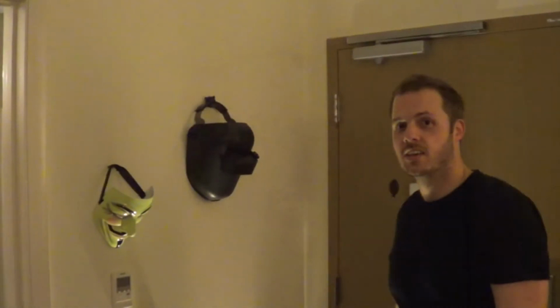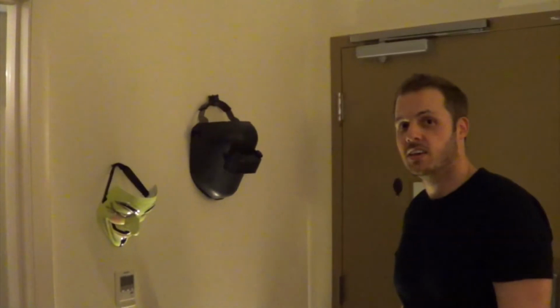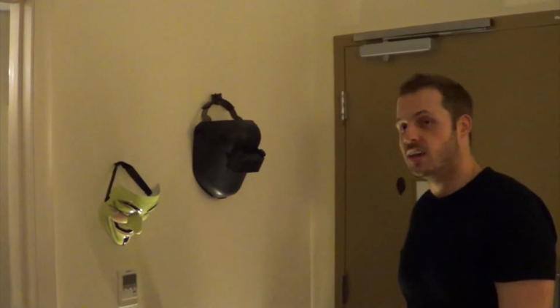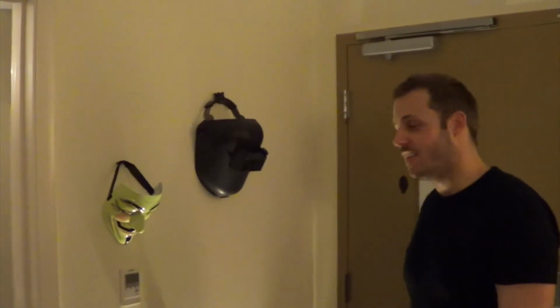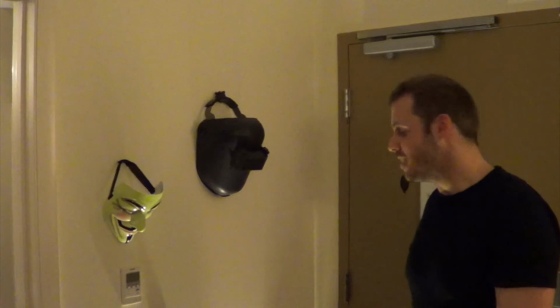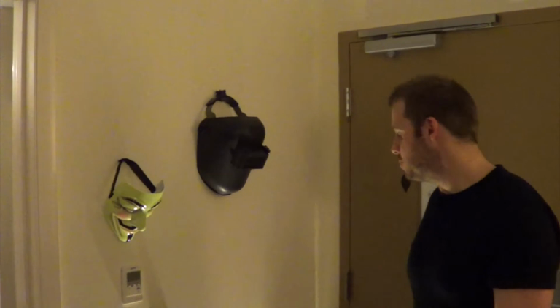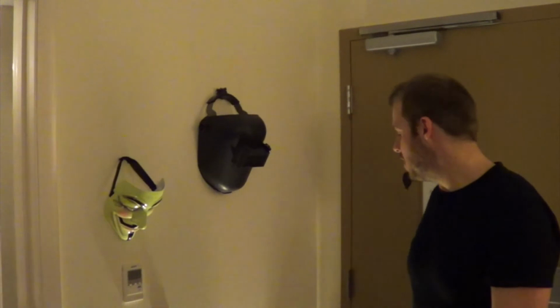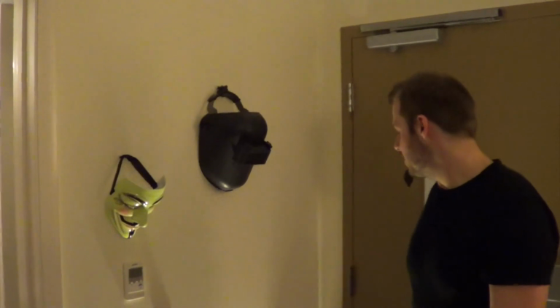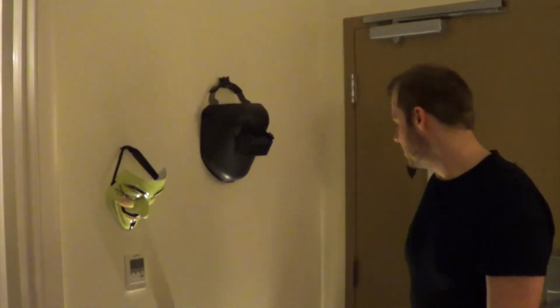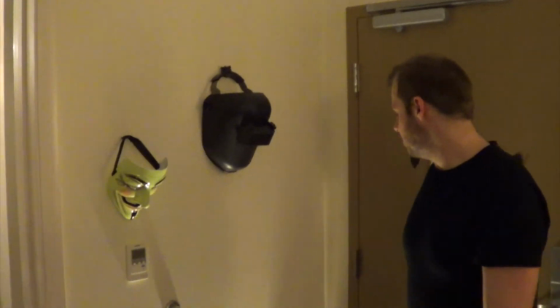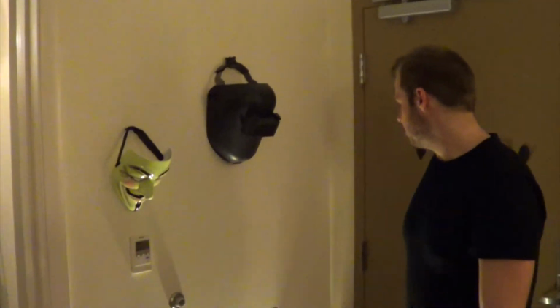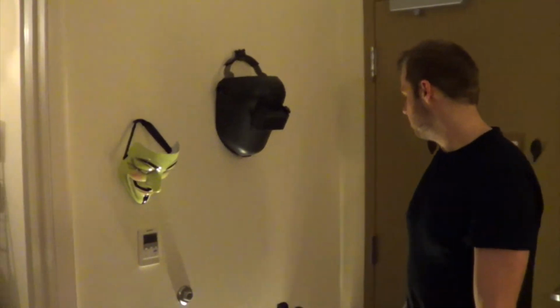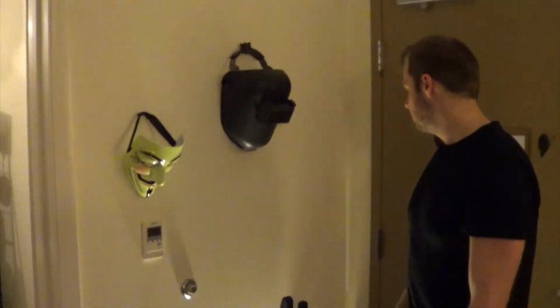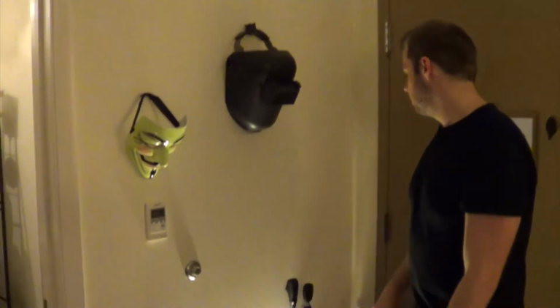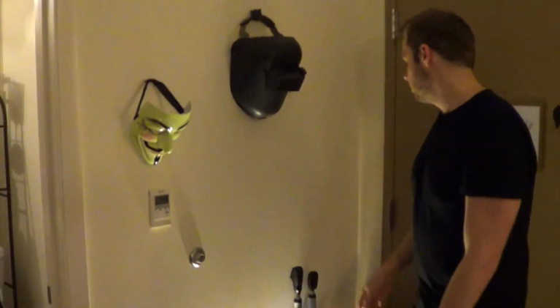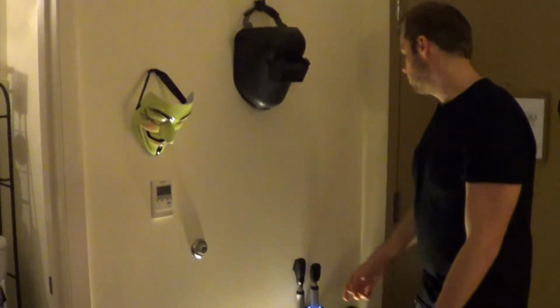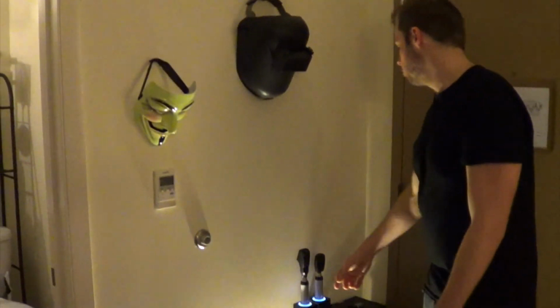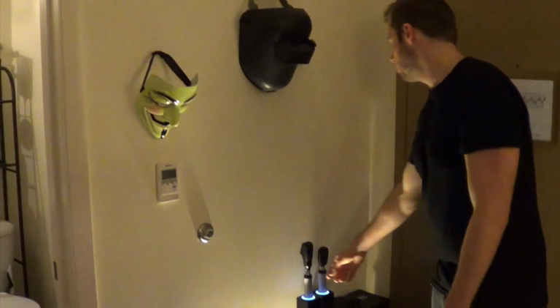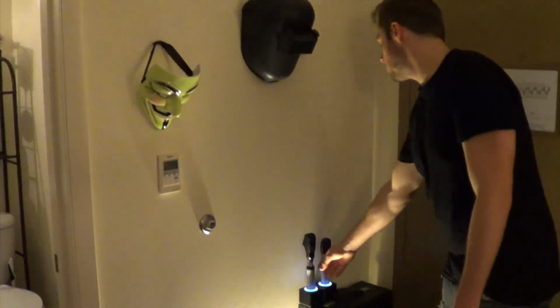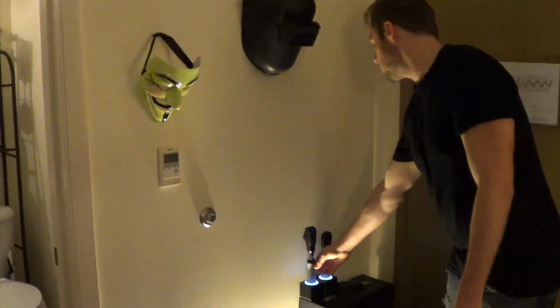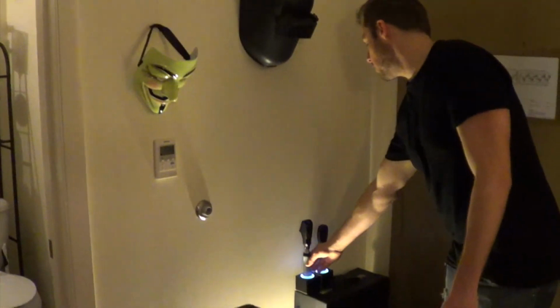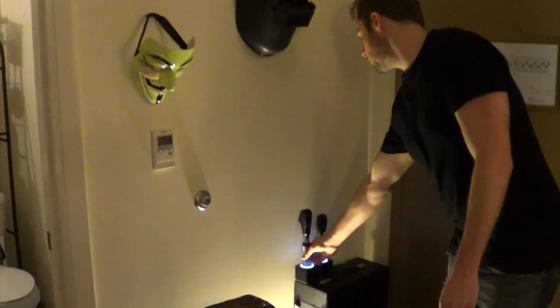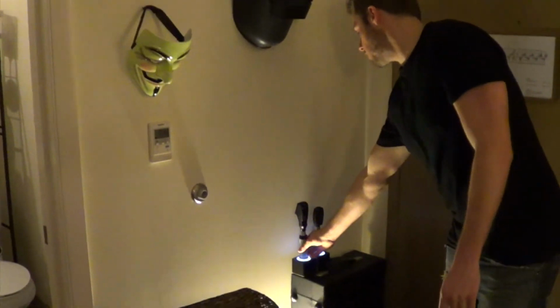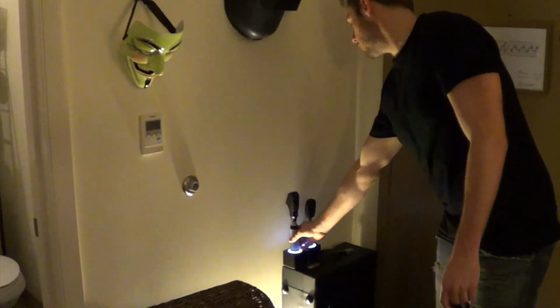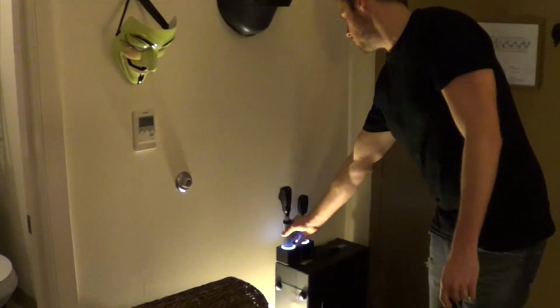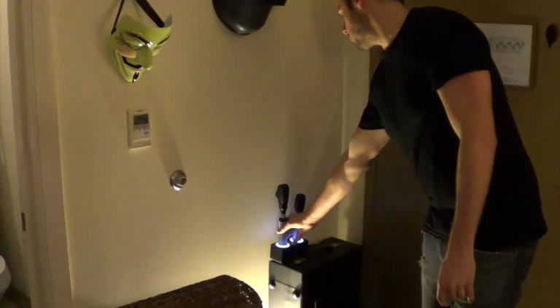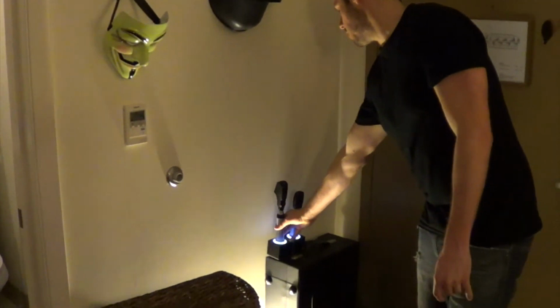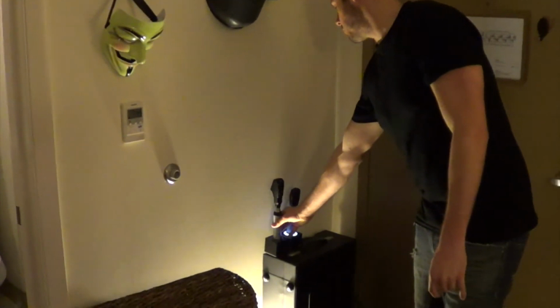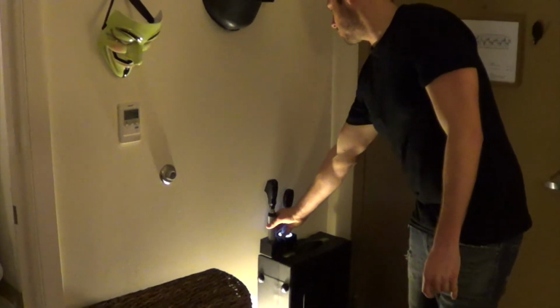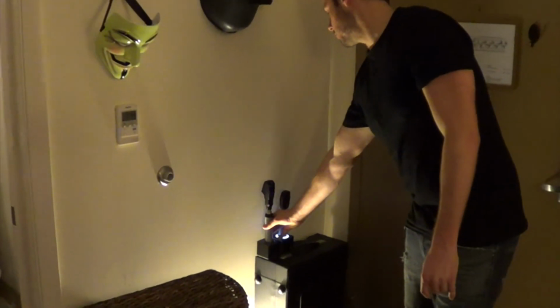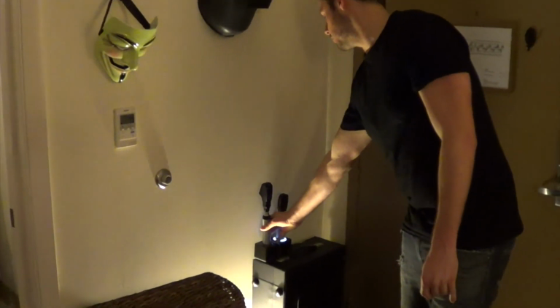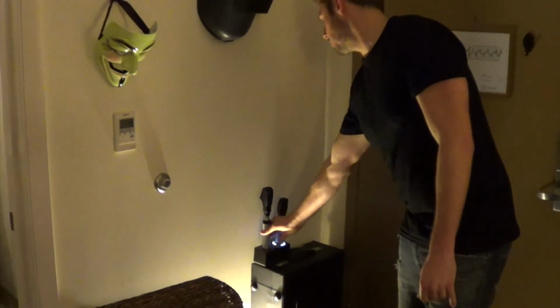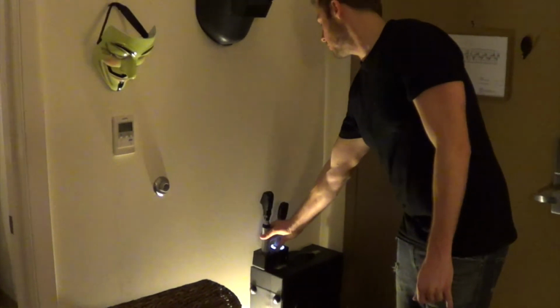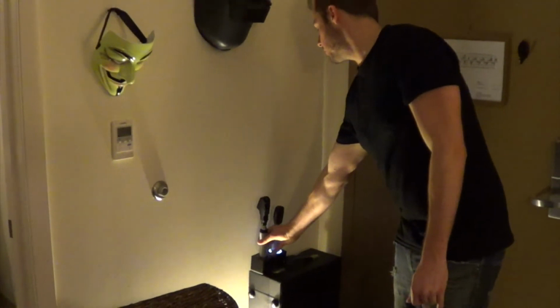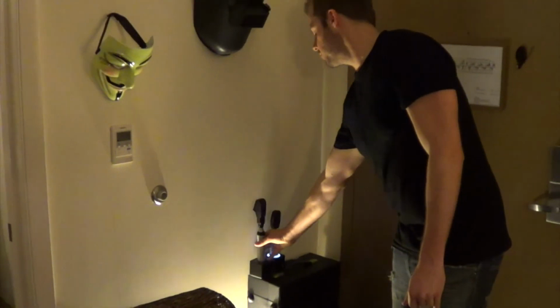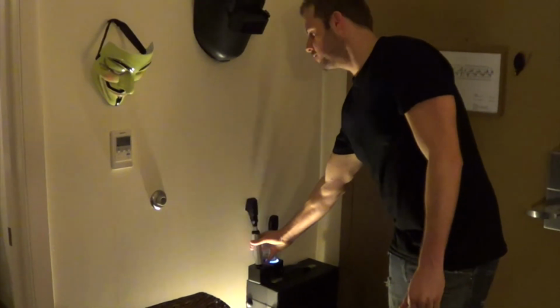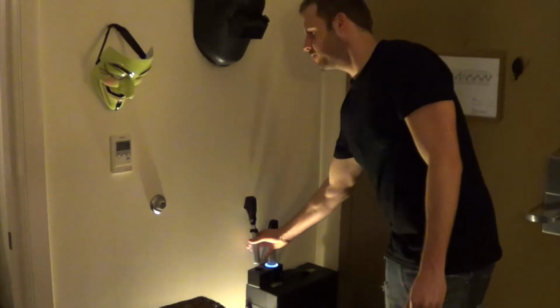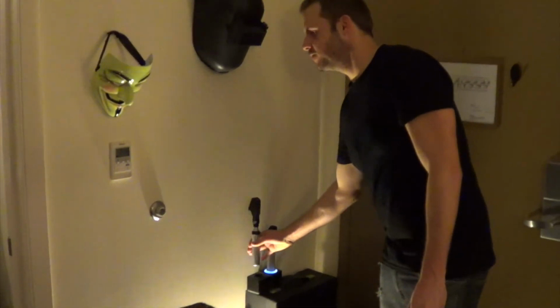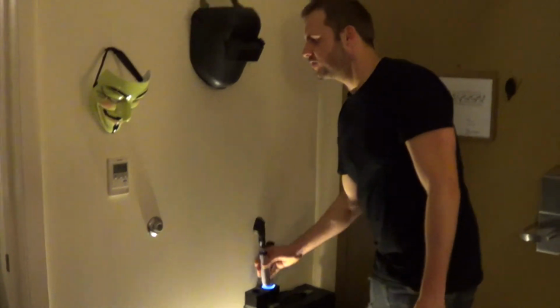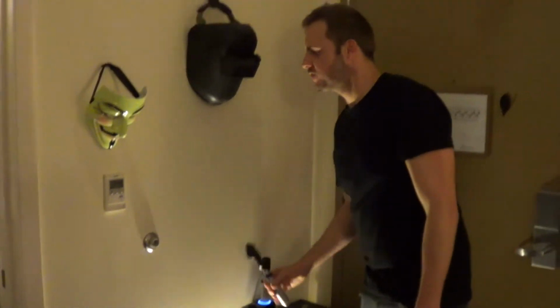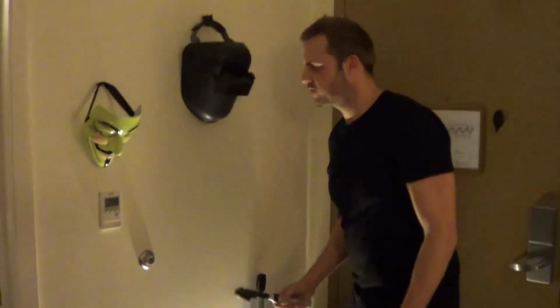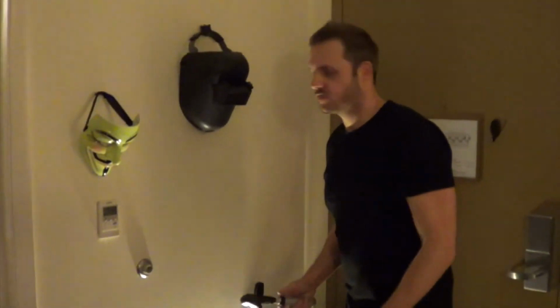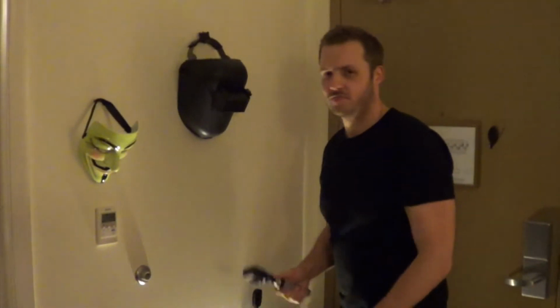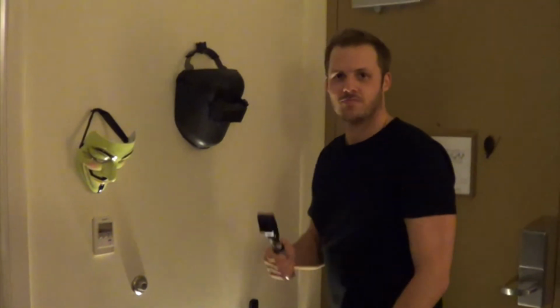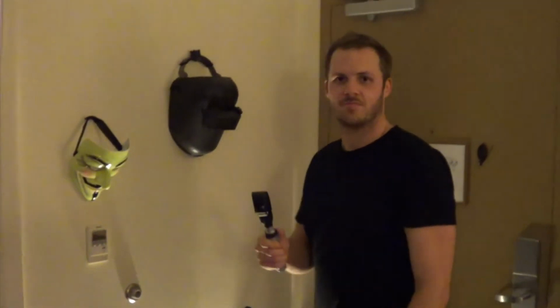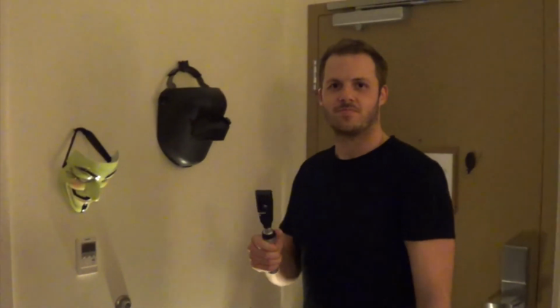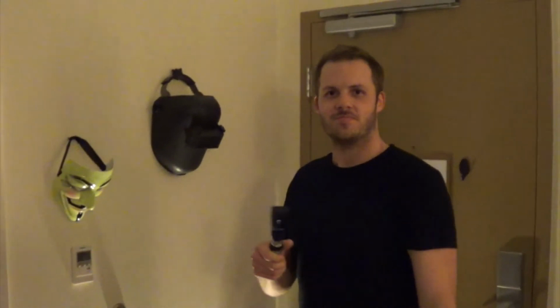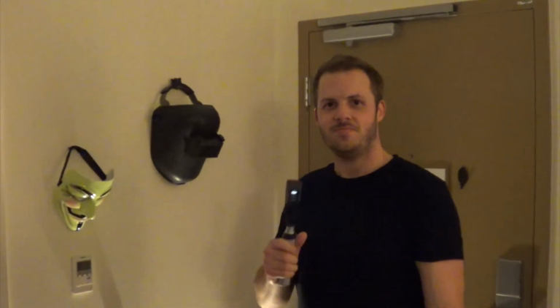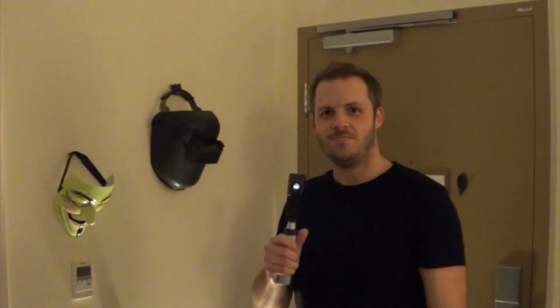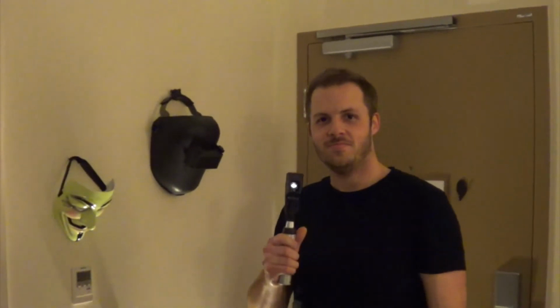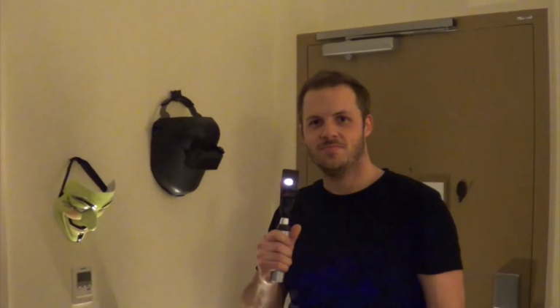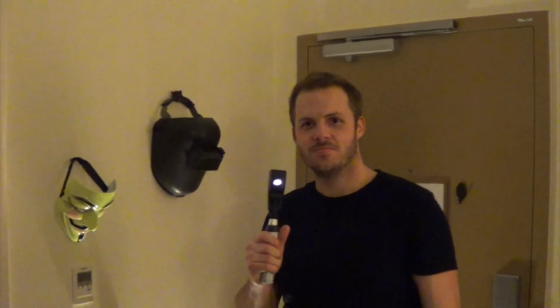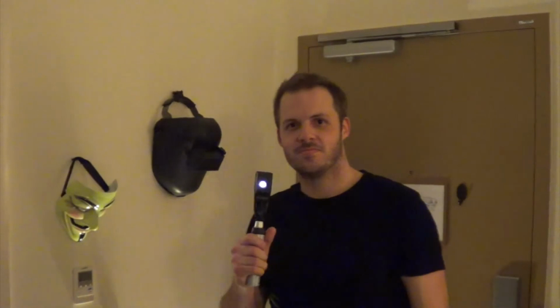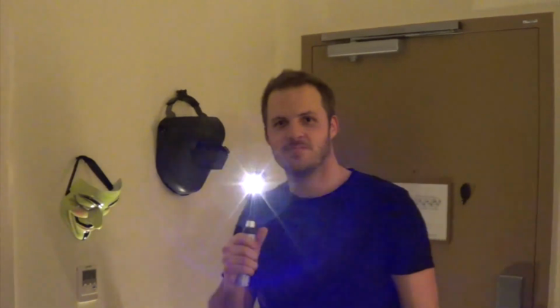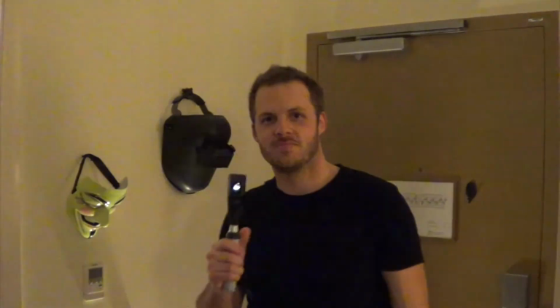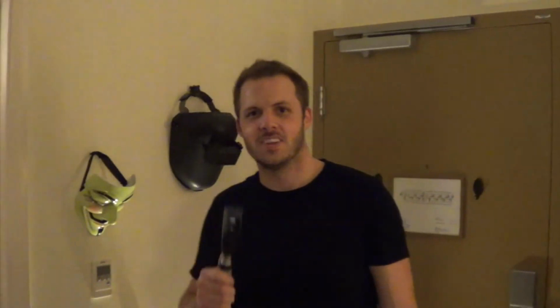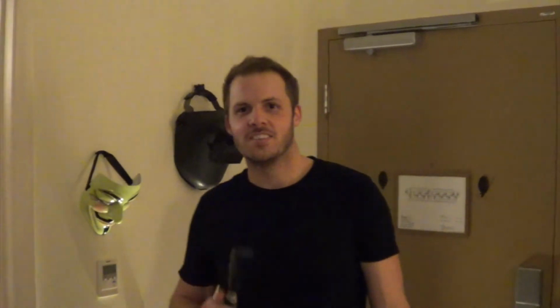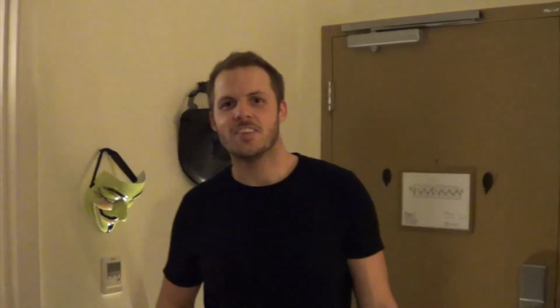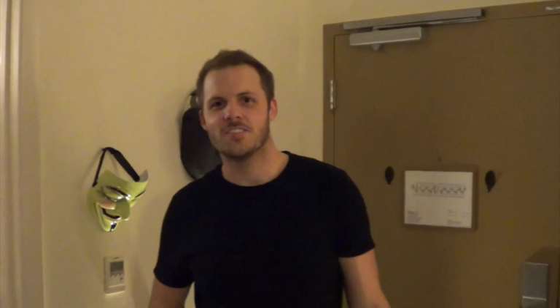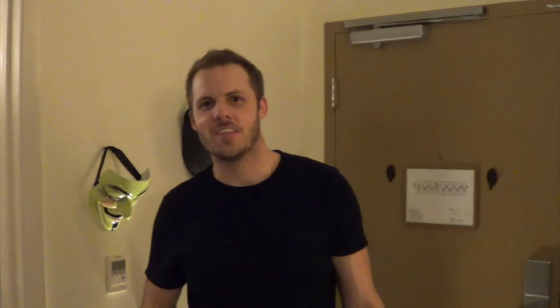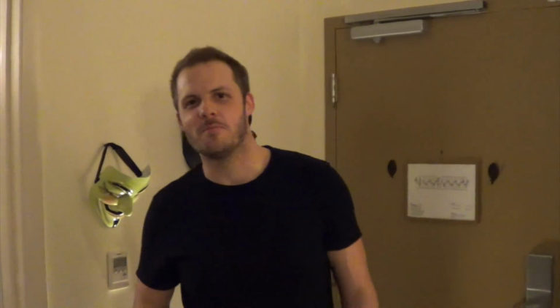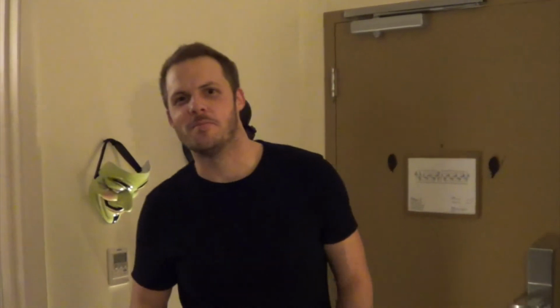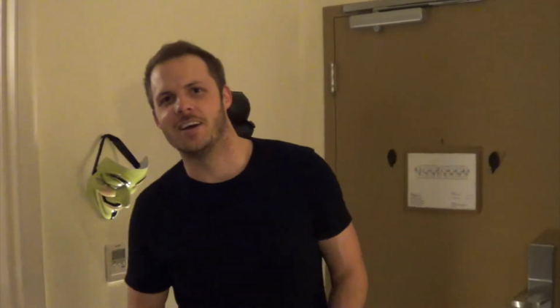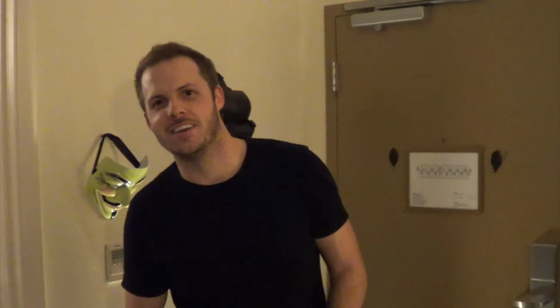And last but not least, the tools of the trade for every optometry student. Thanks for stopping by.